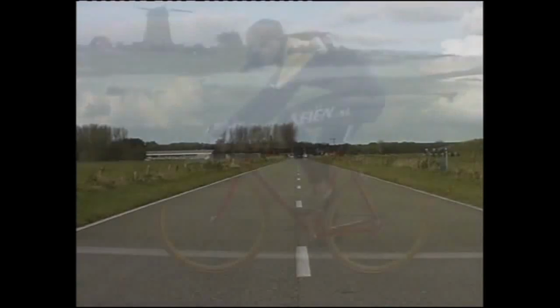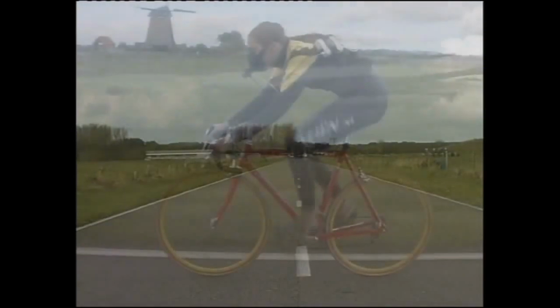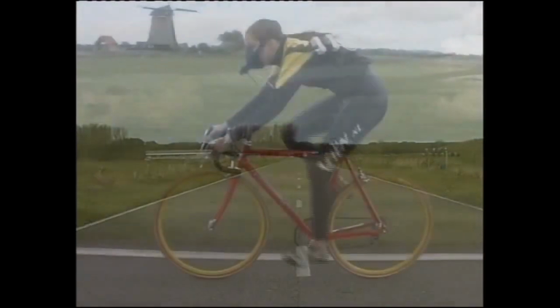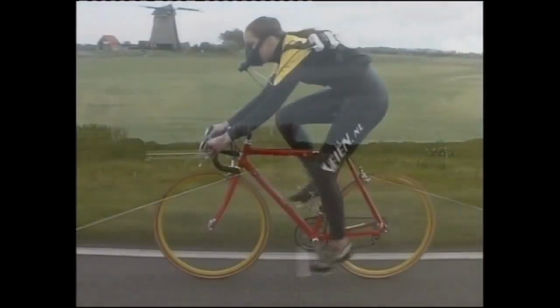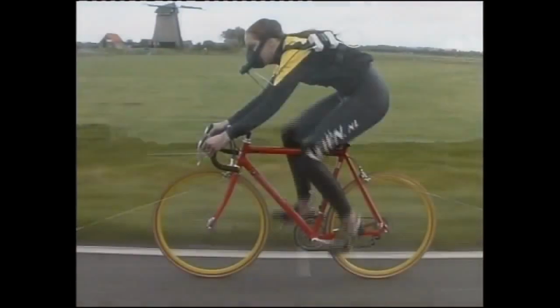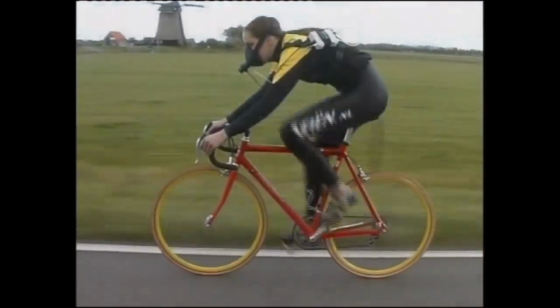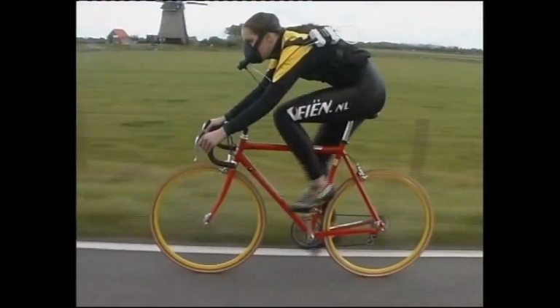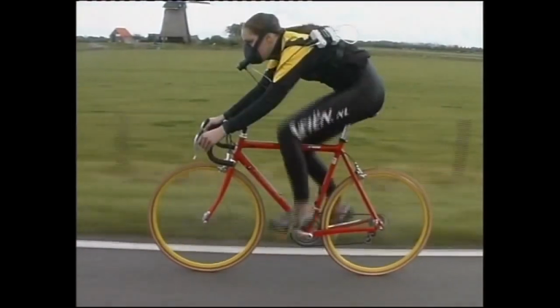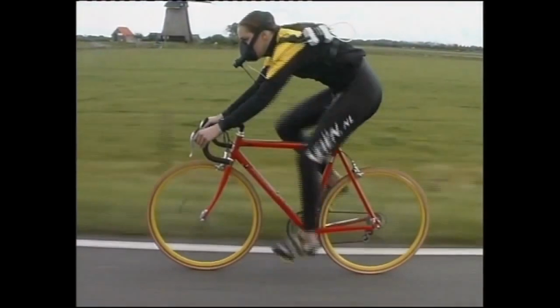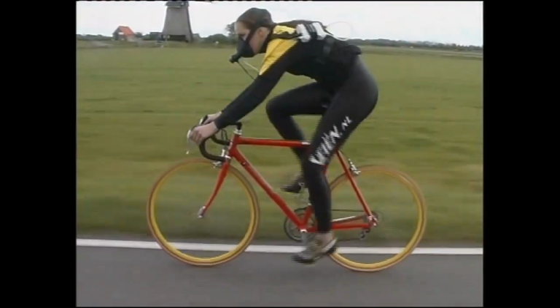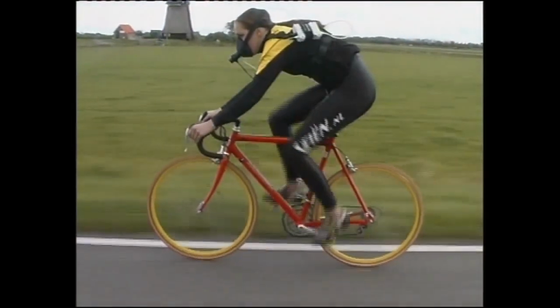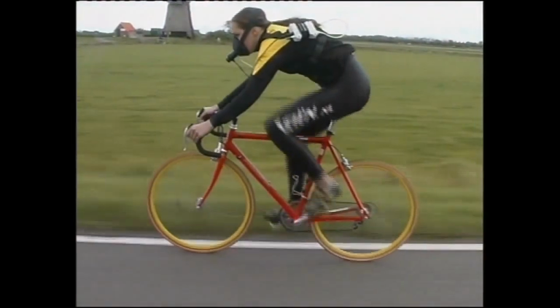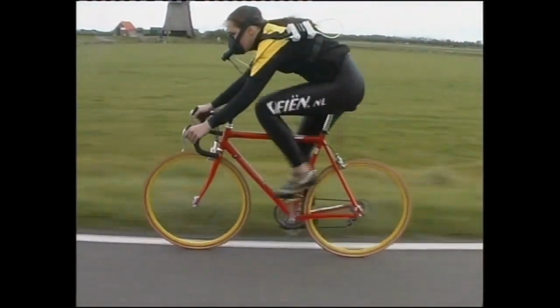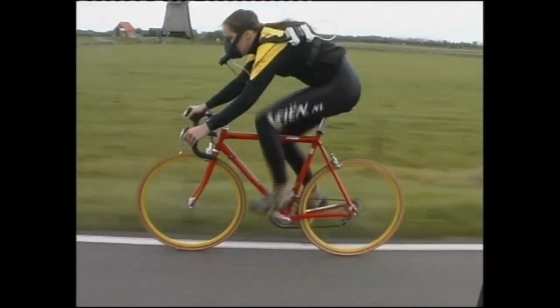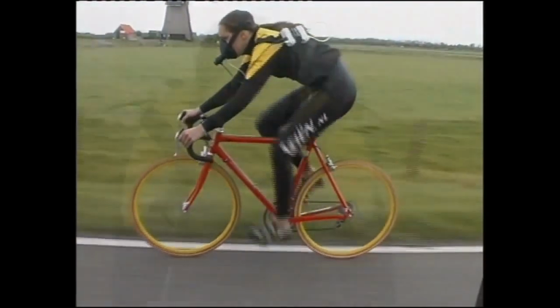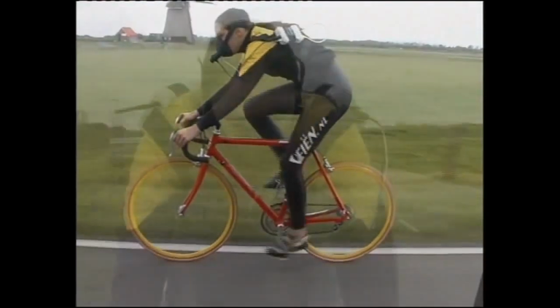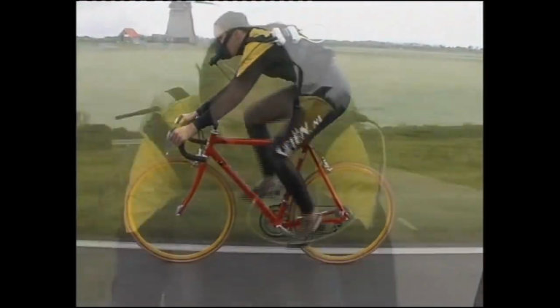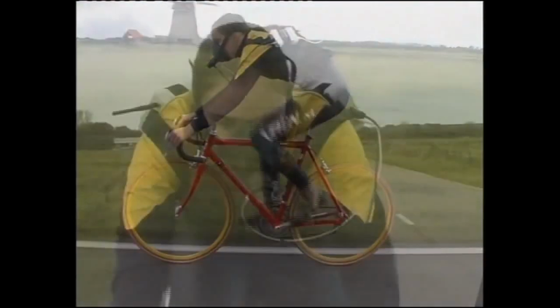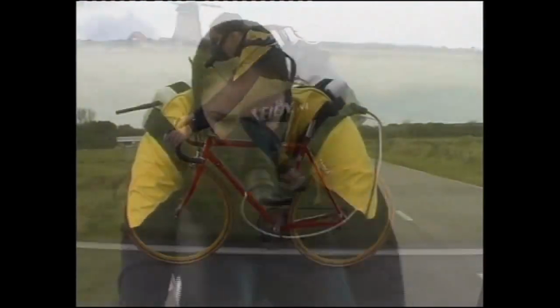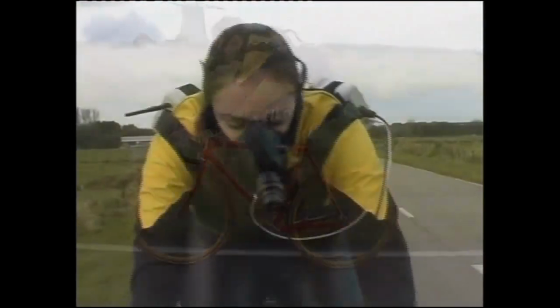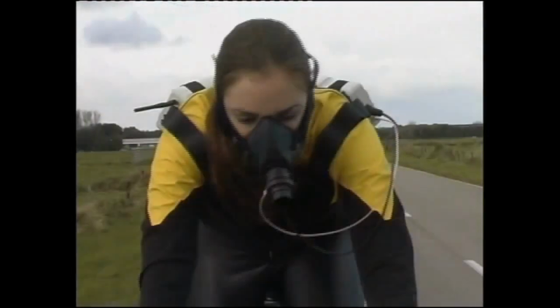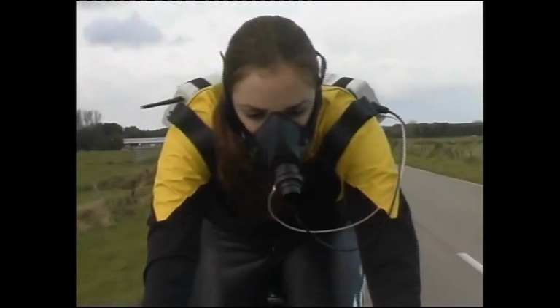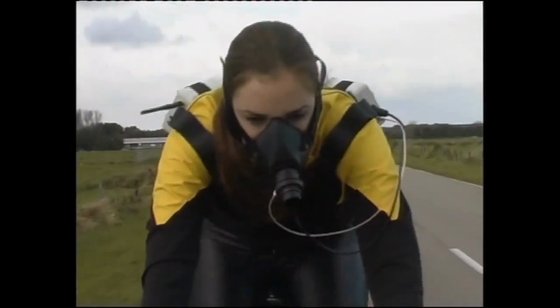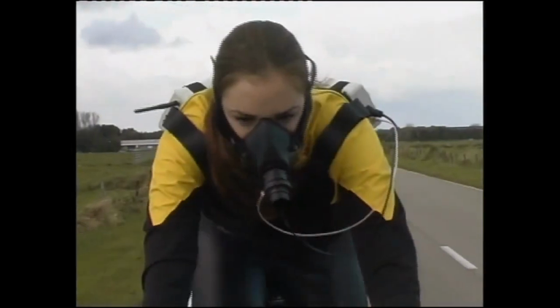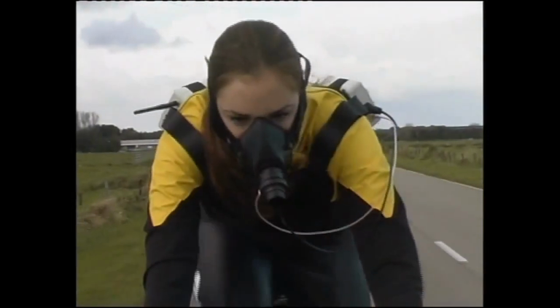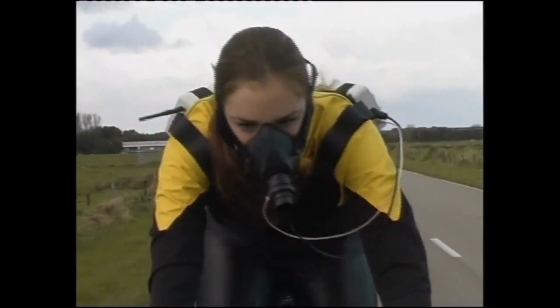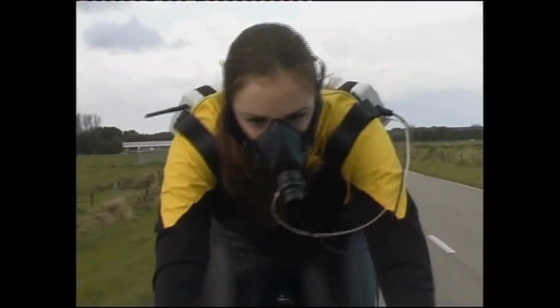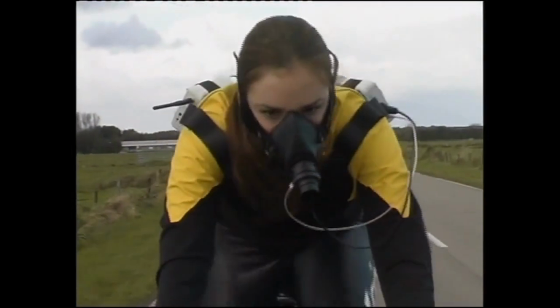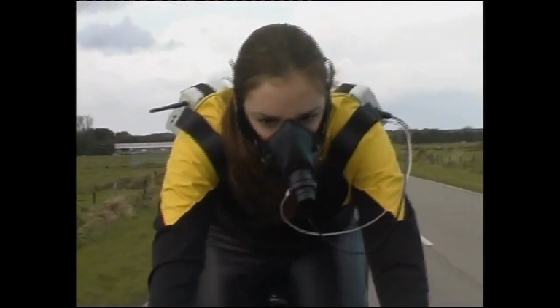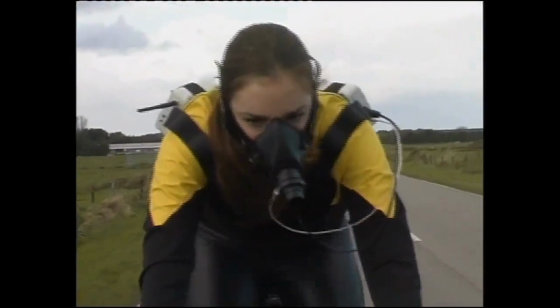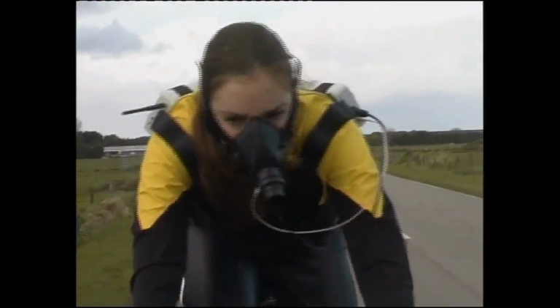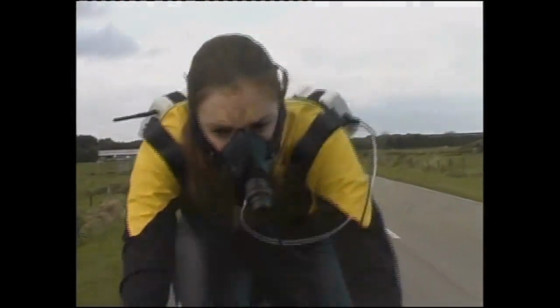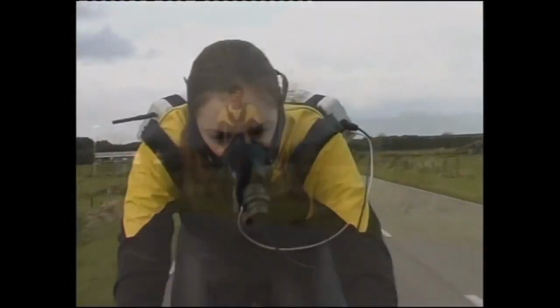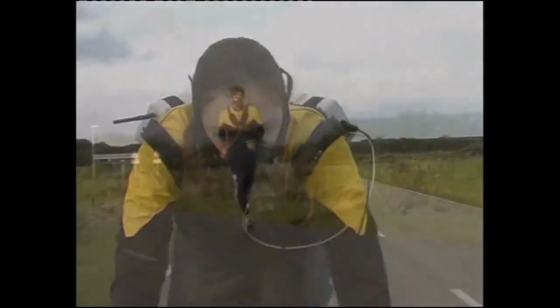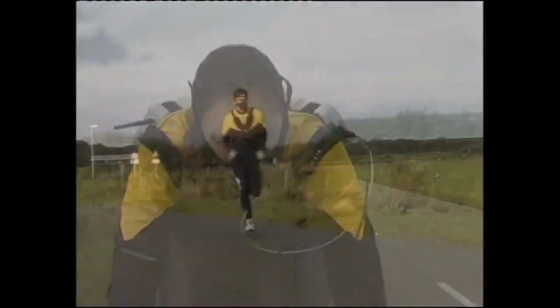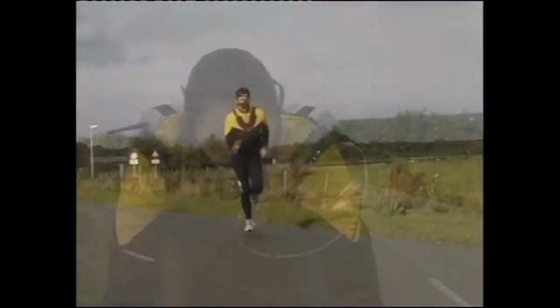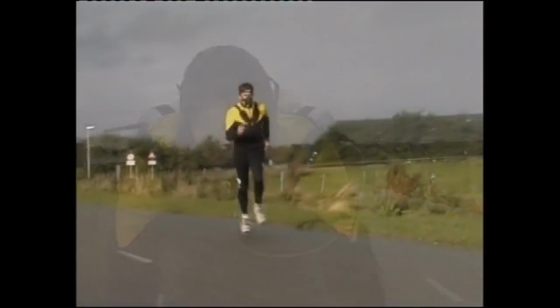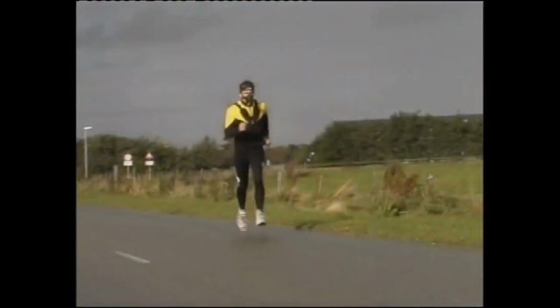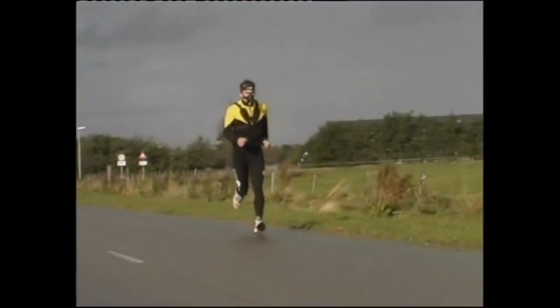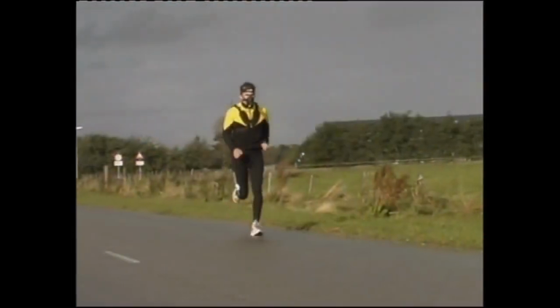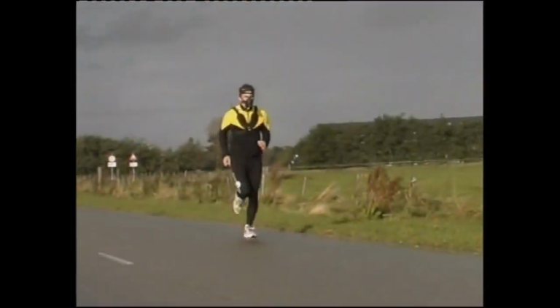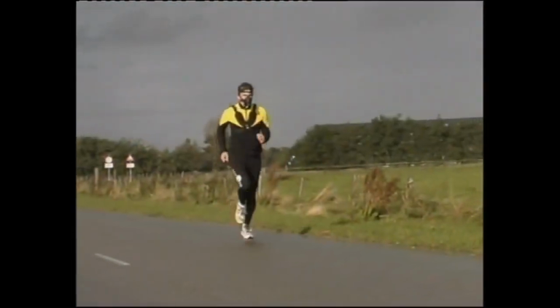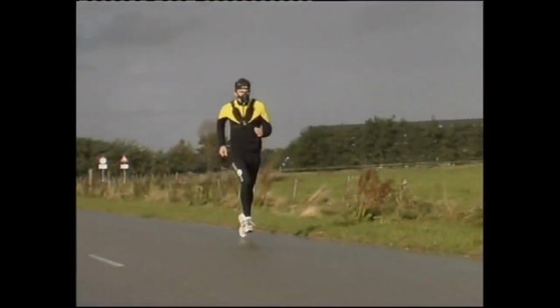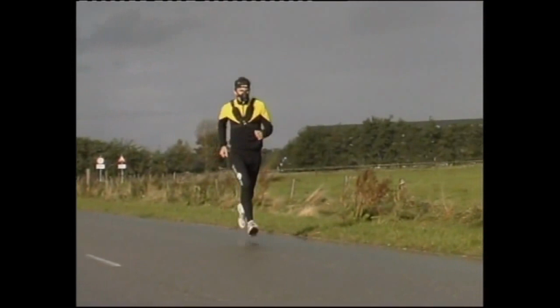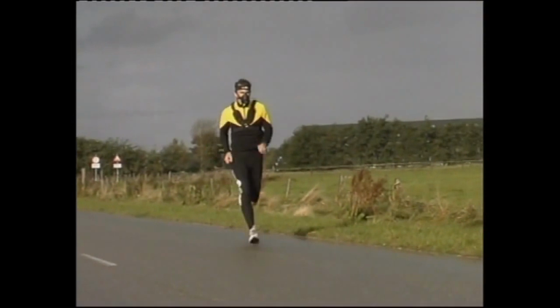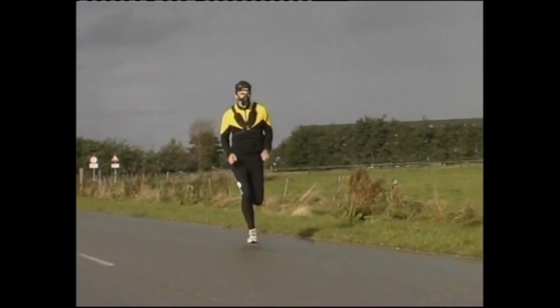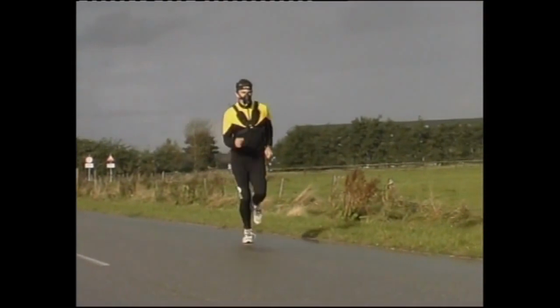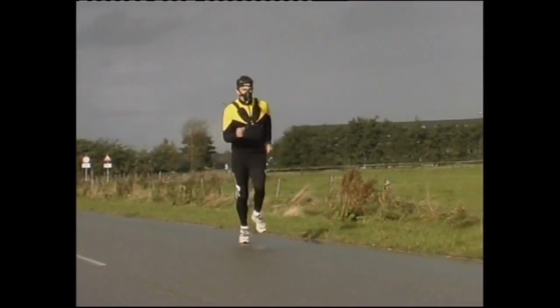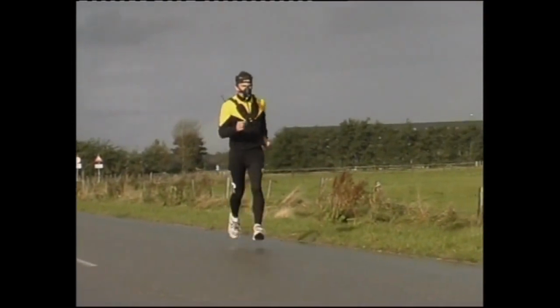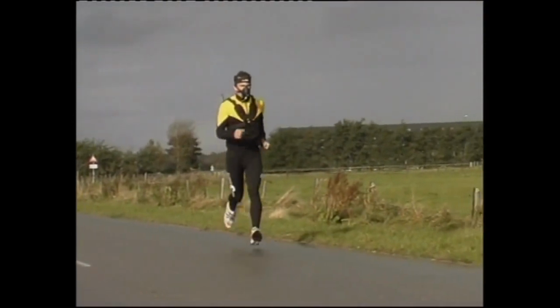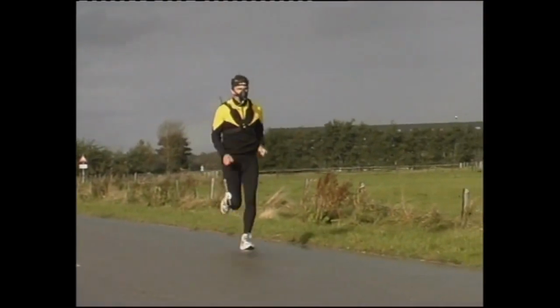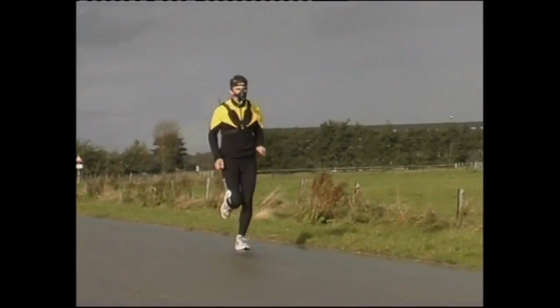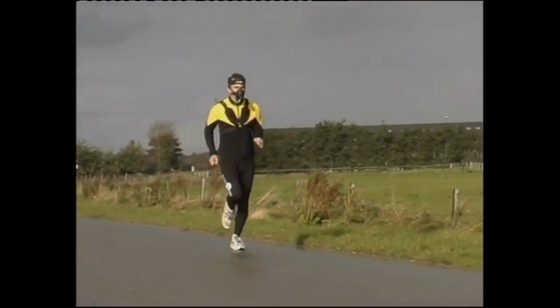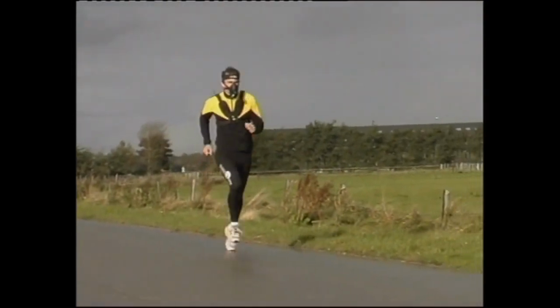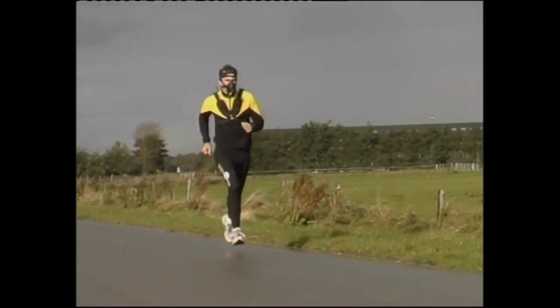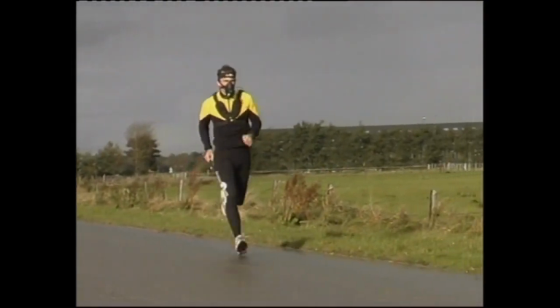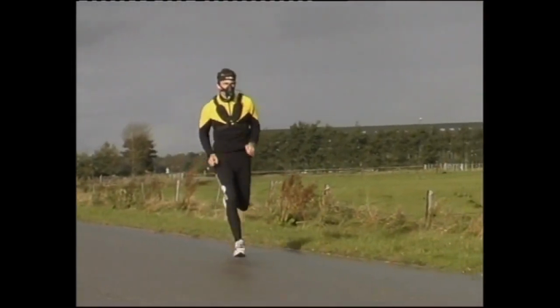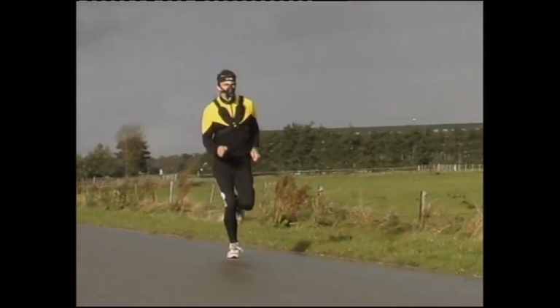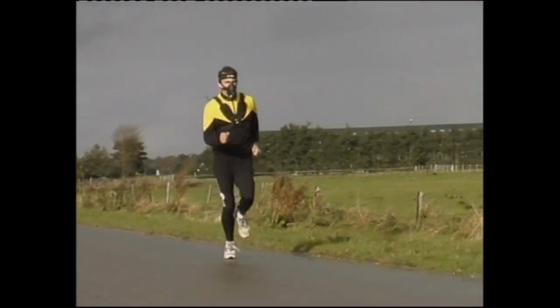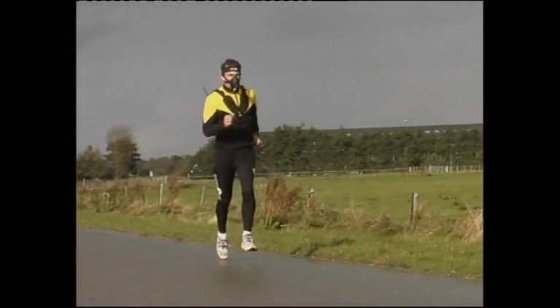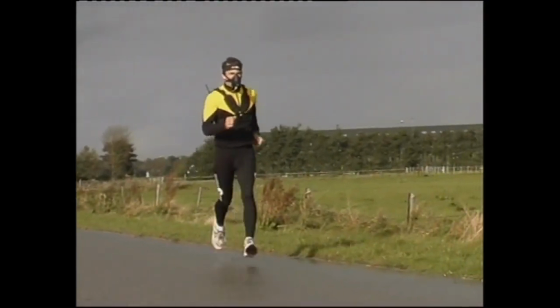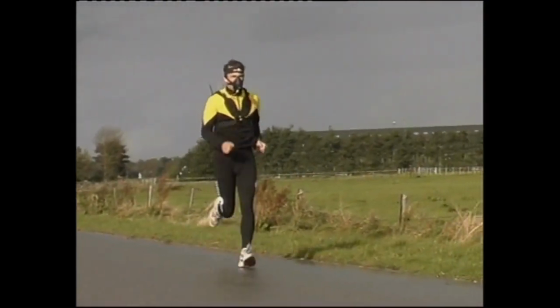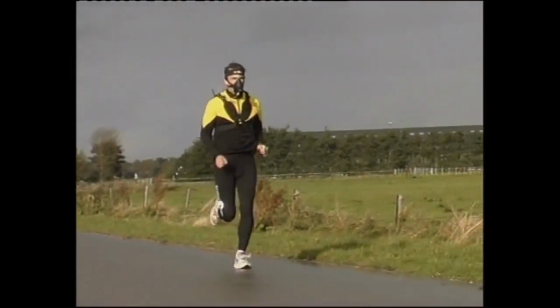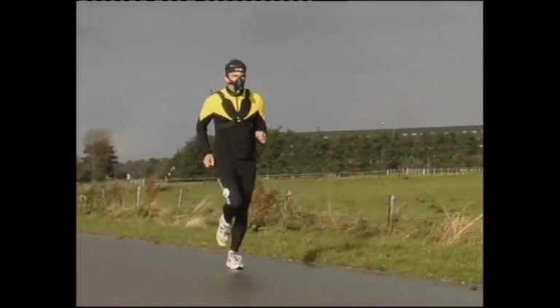Measurements of oxygen consumption, CO2 production, and ventilation, together with heart rate, give you an overall picture of the human body's fitness.